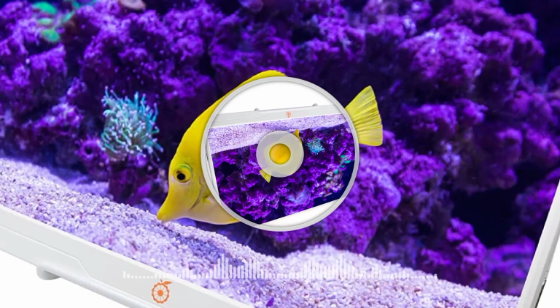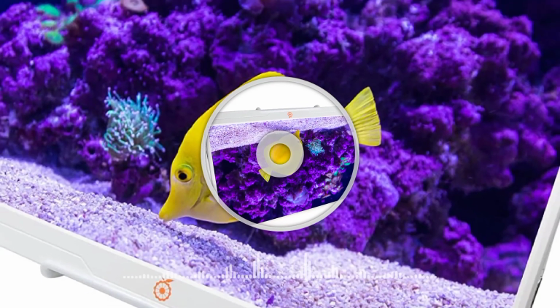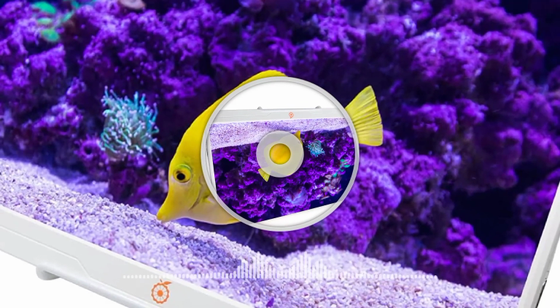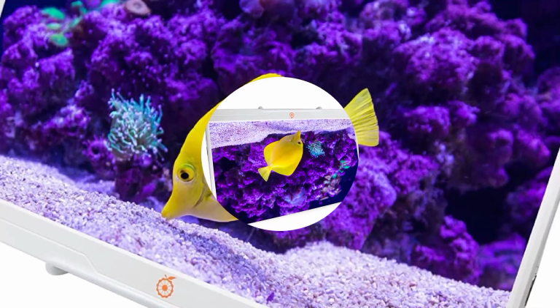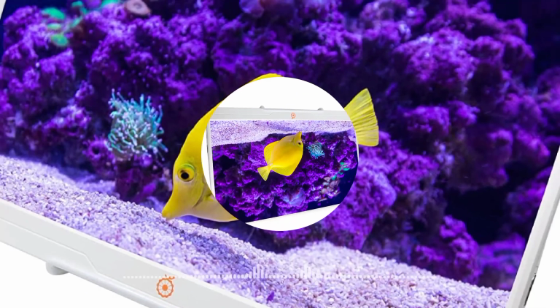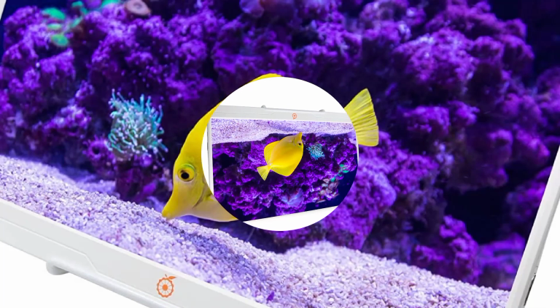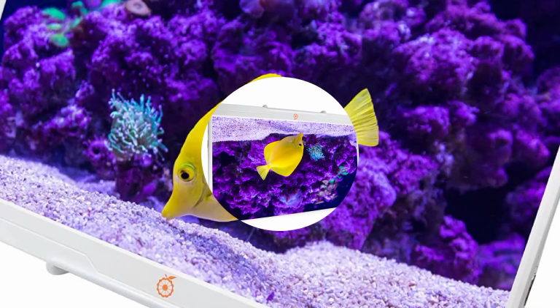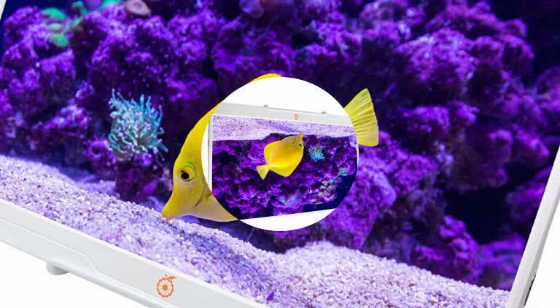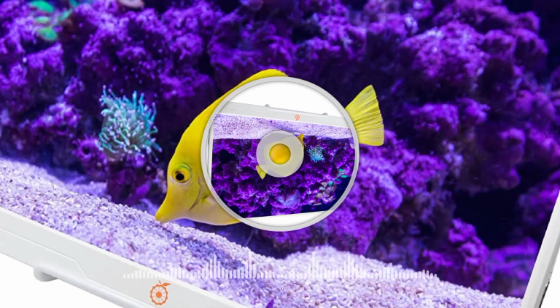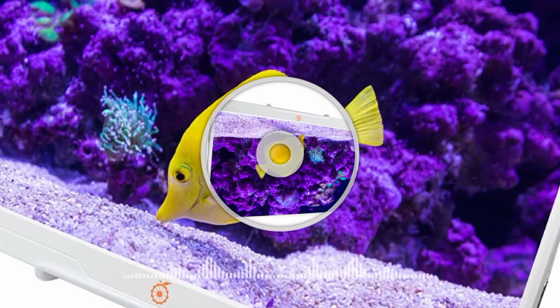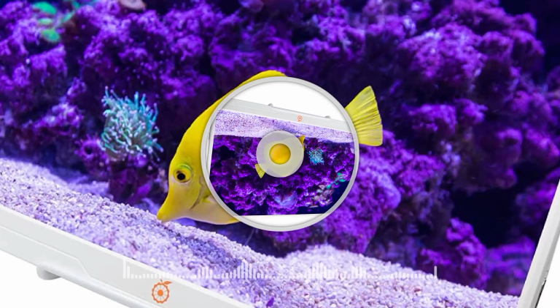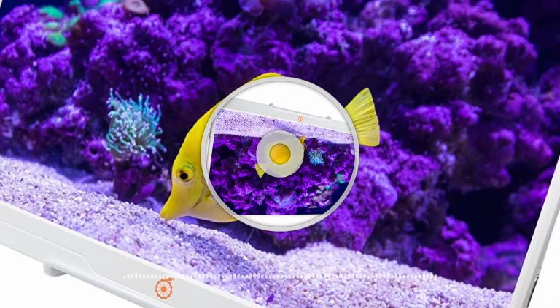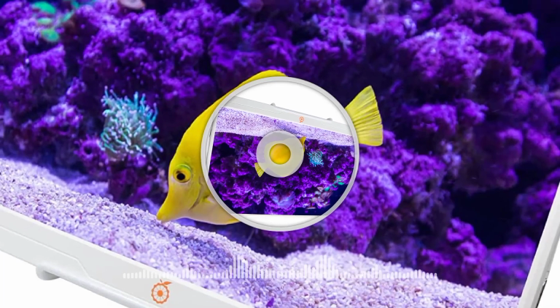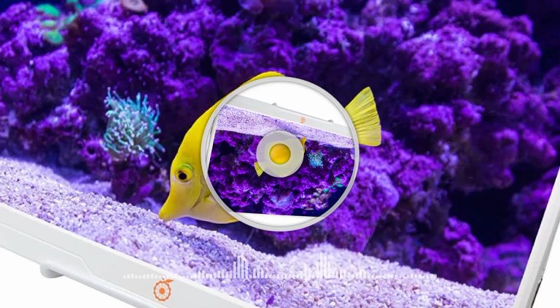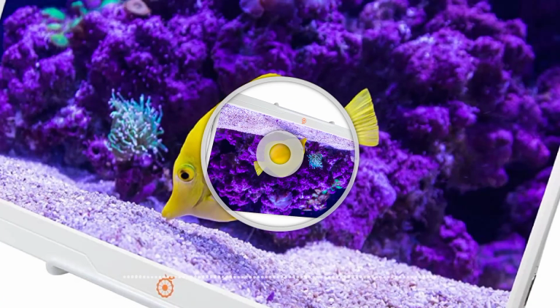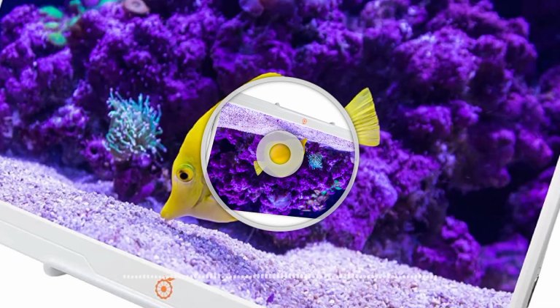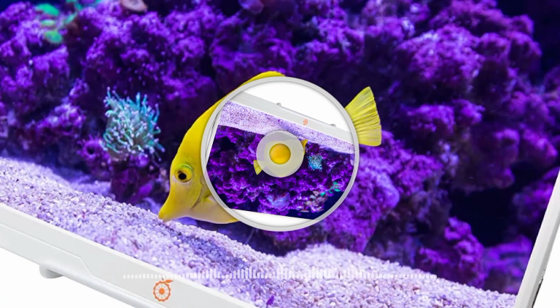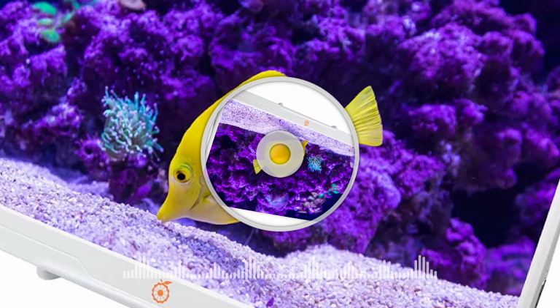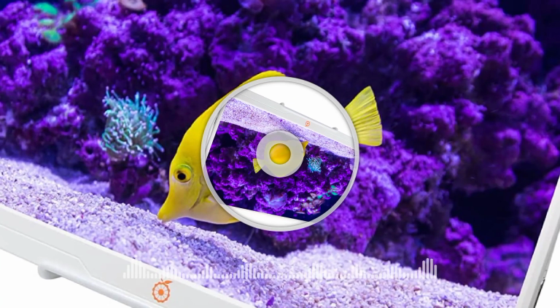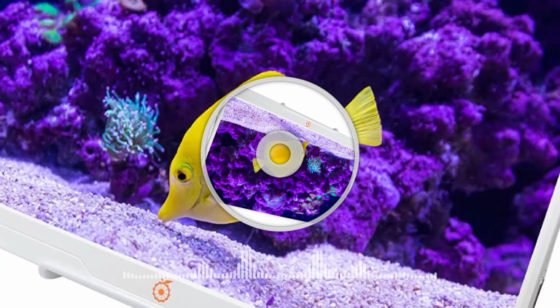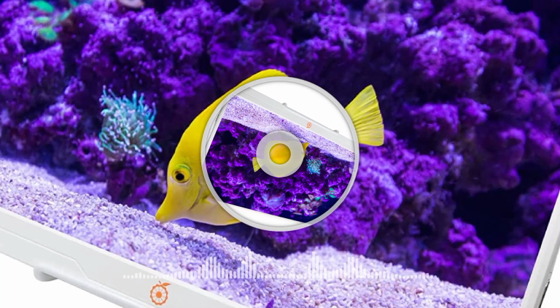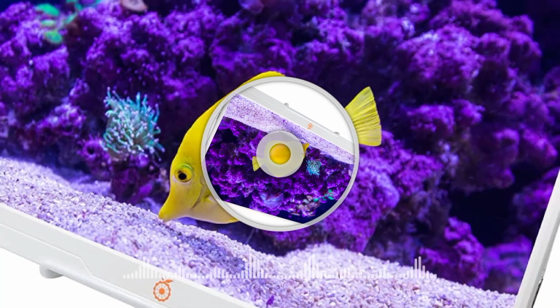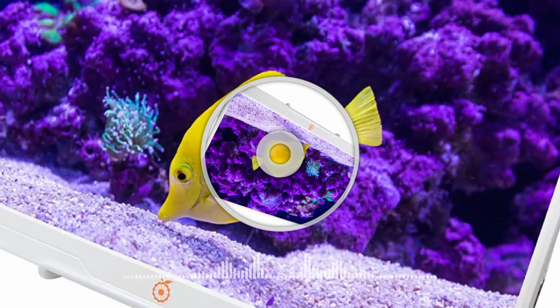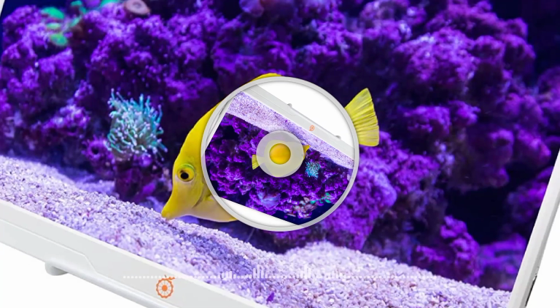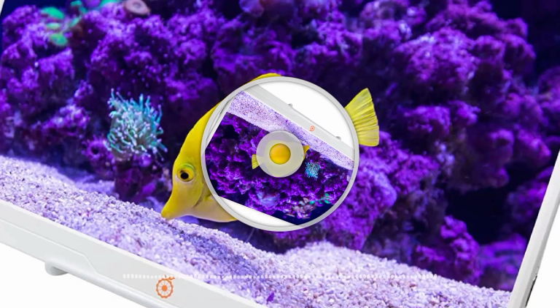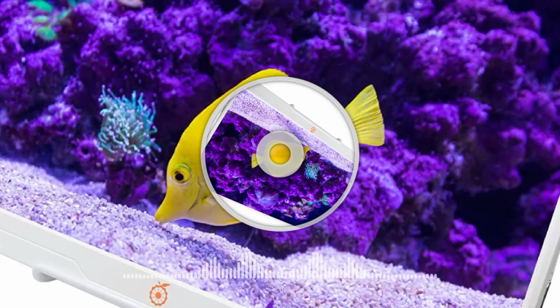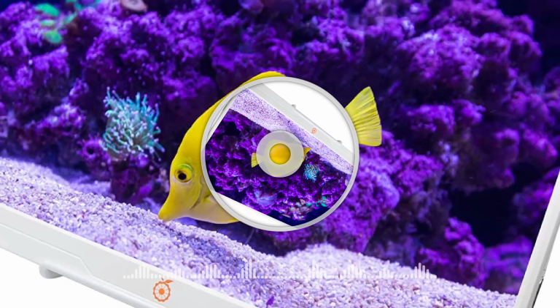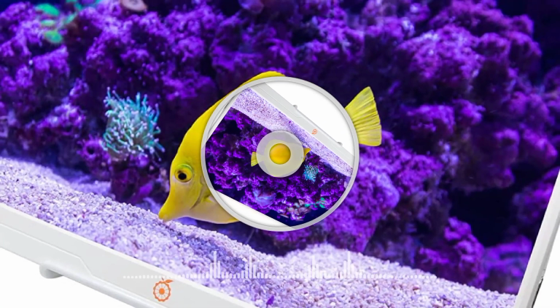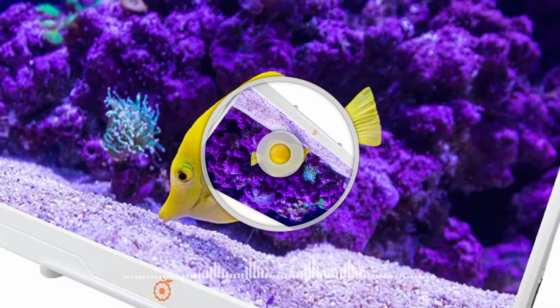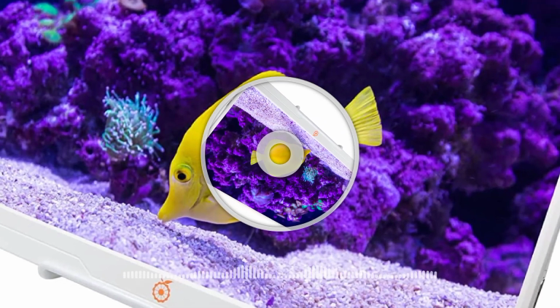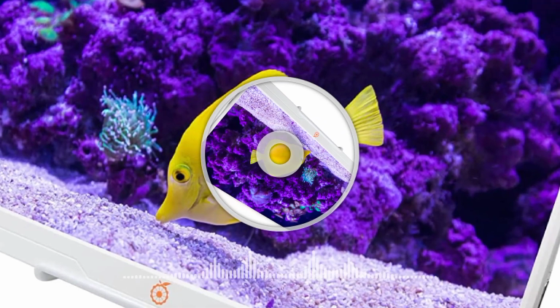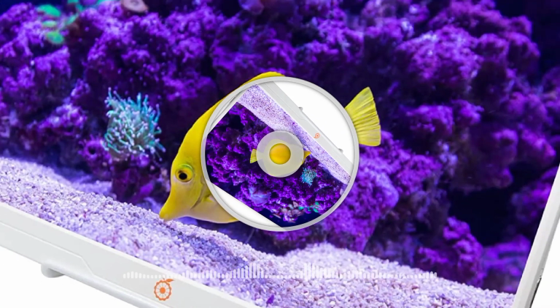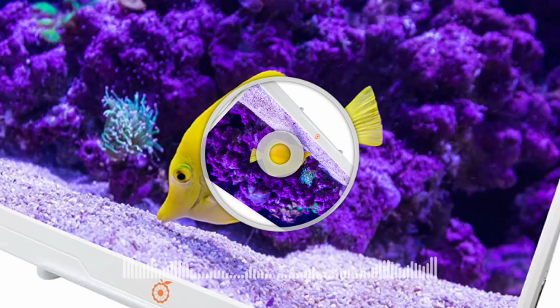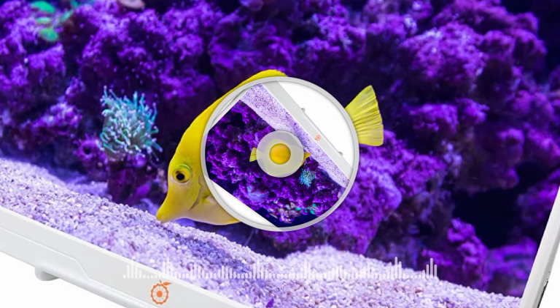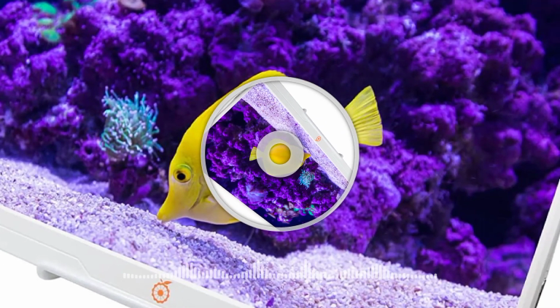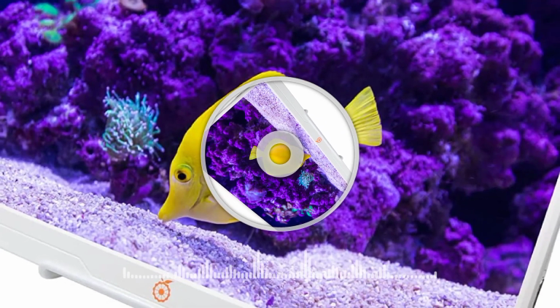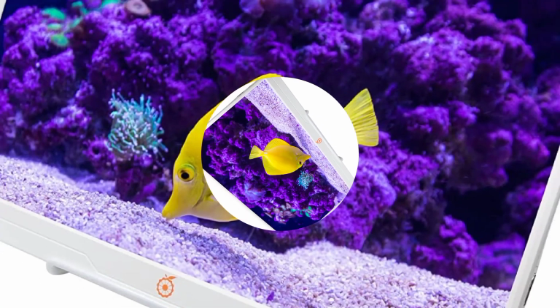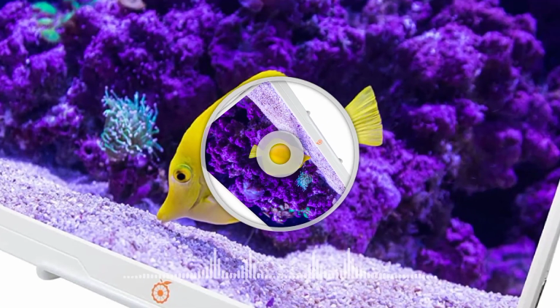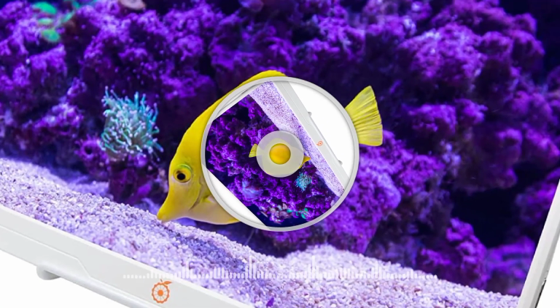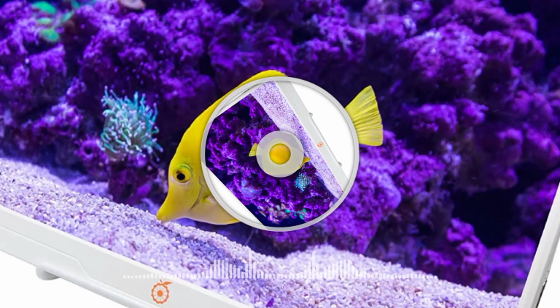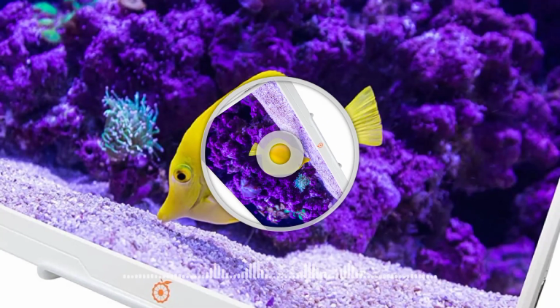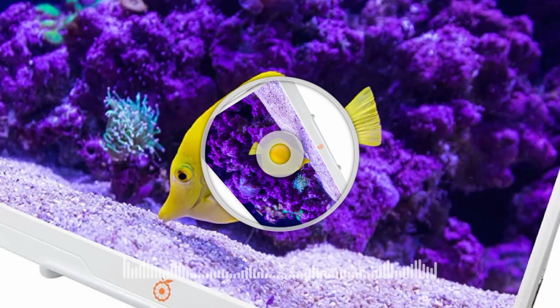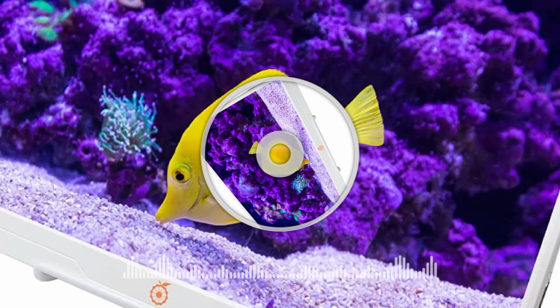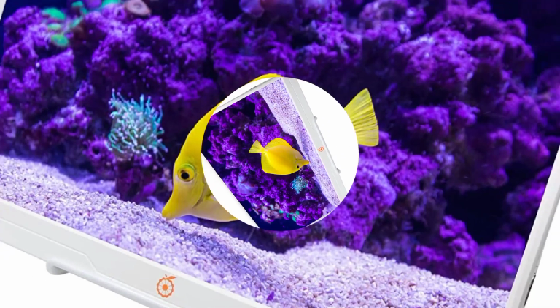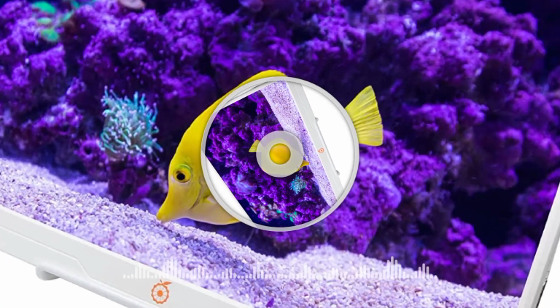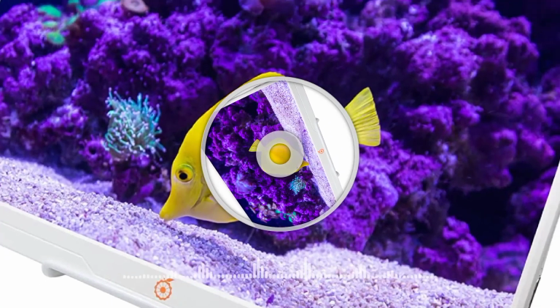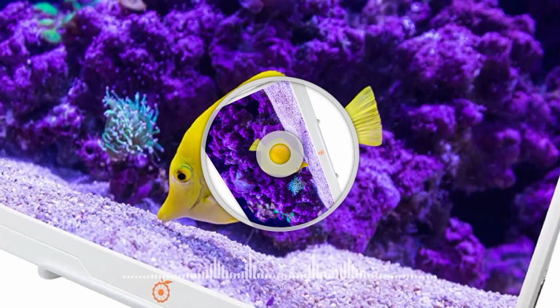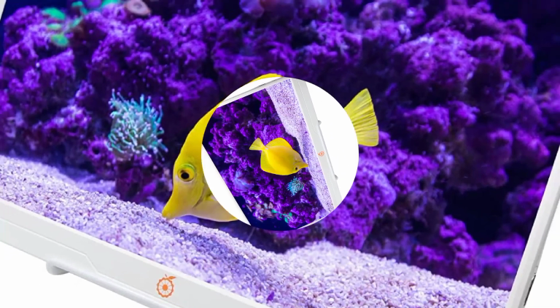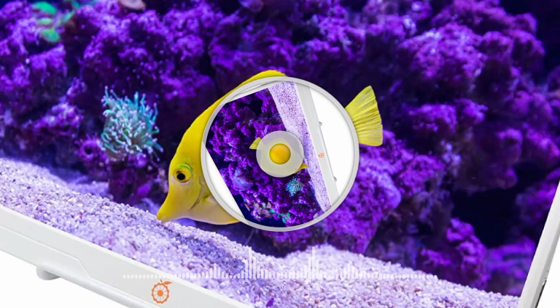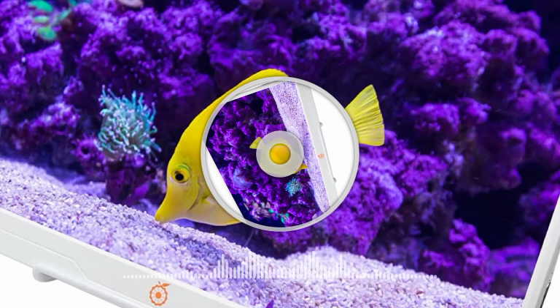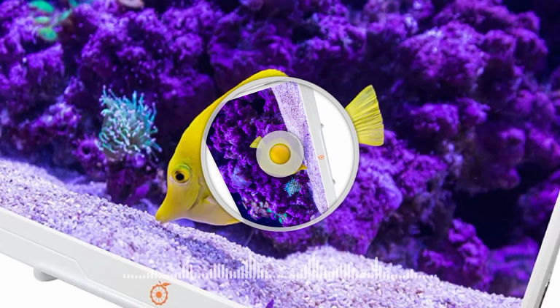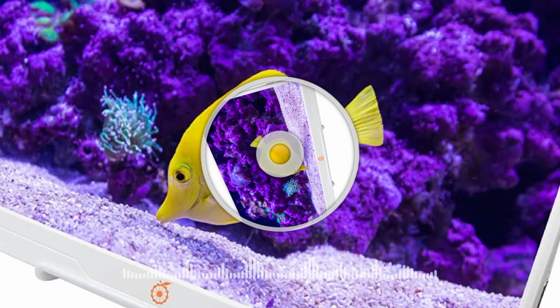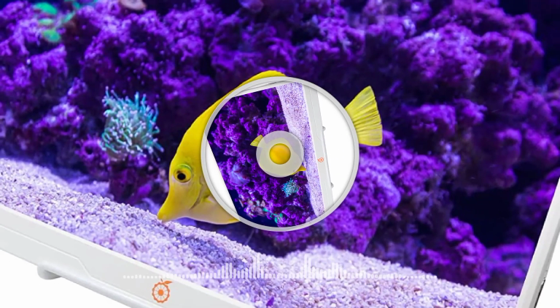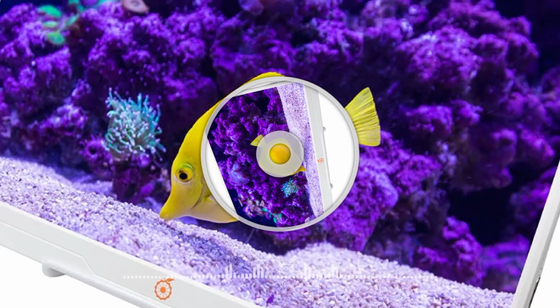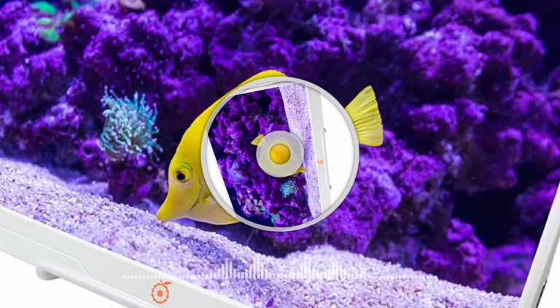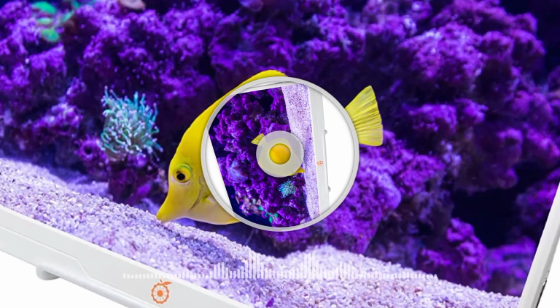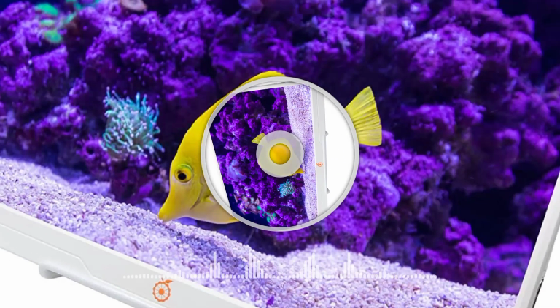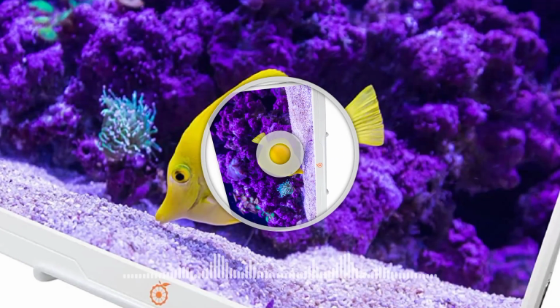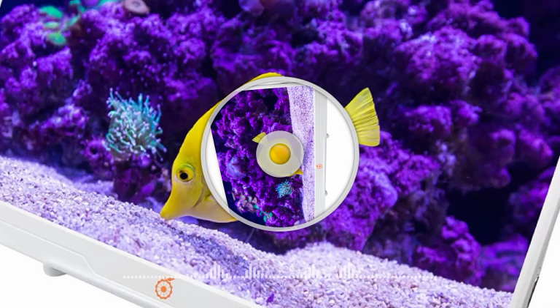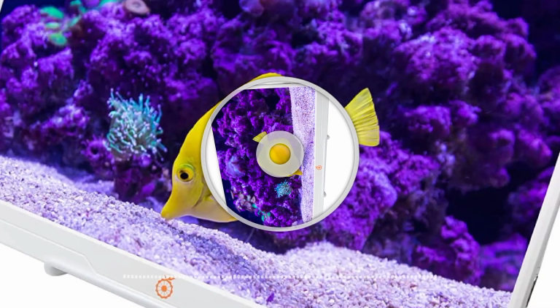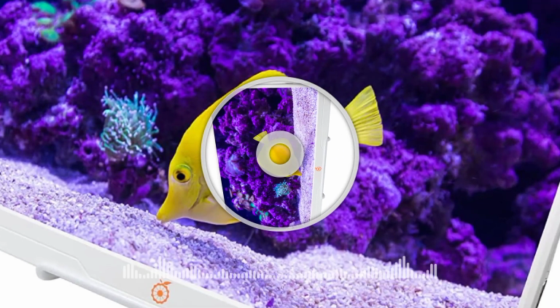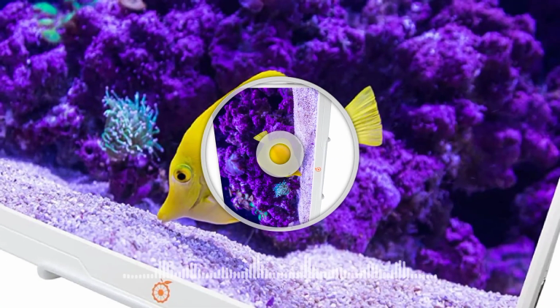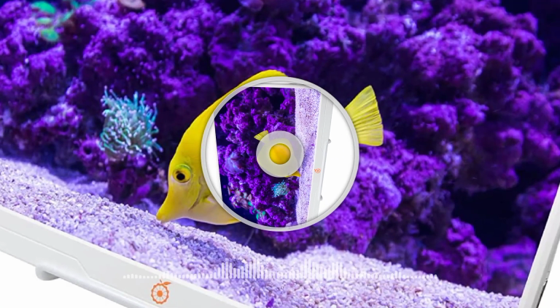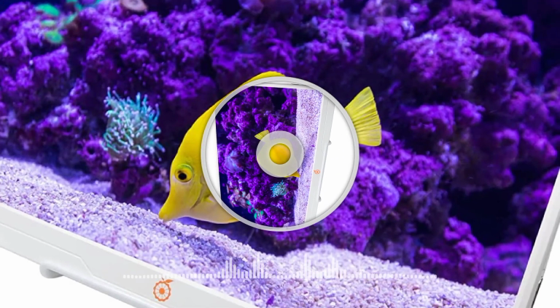For reference, the monitor measures 325 x 205 x 15 mm and weighs 550 grams.